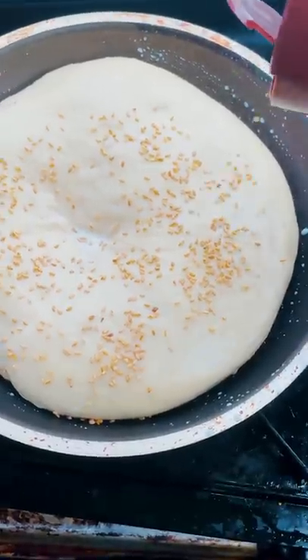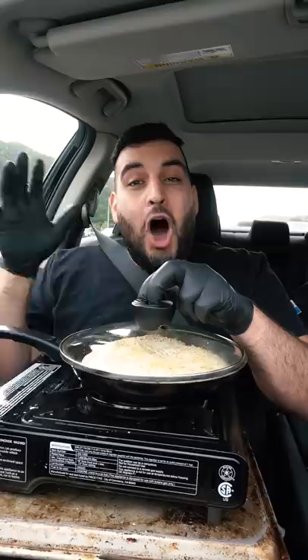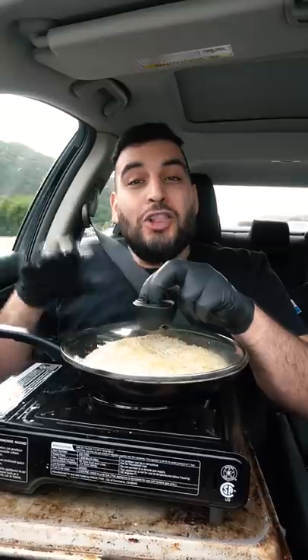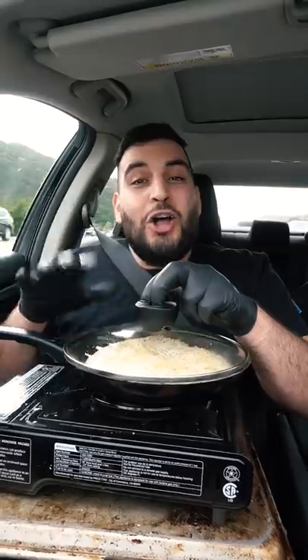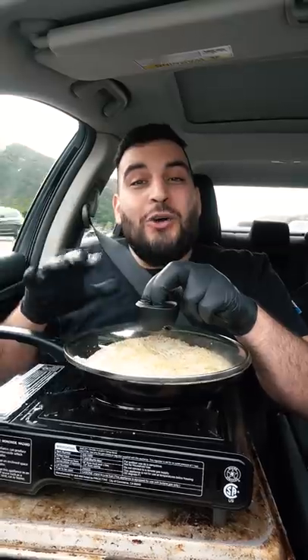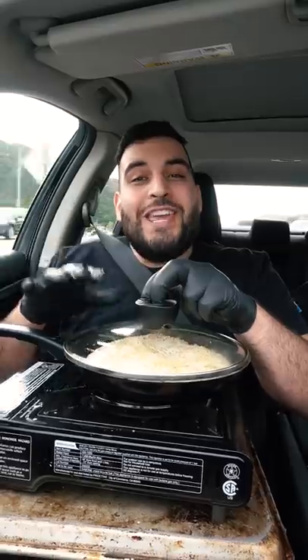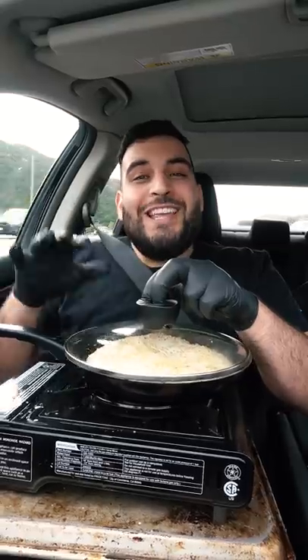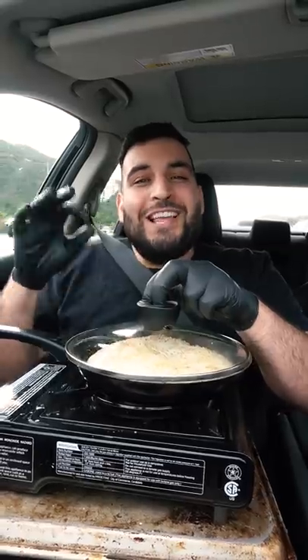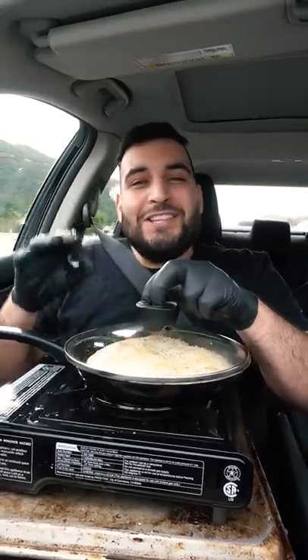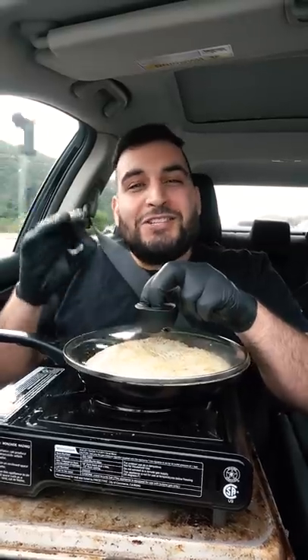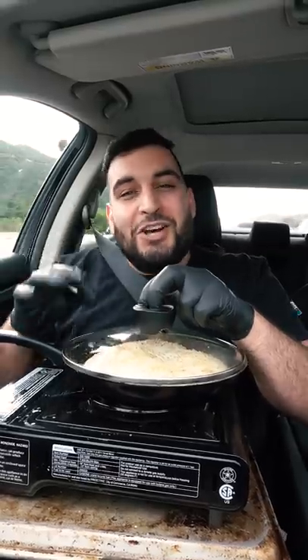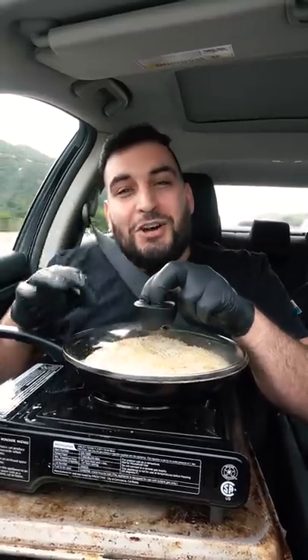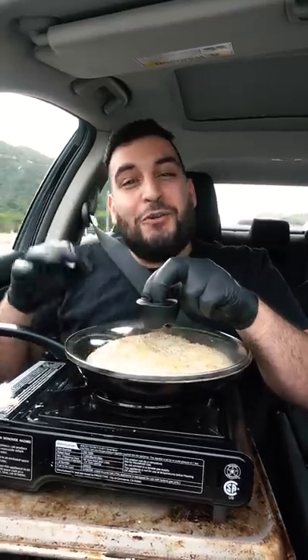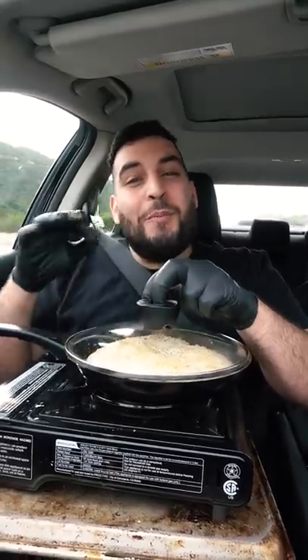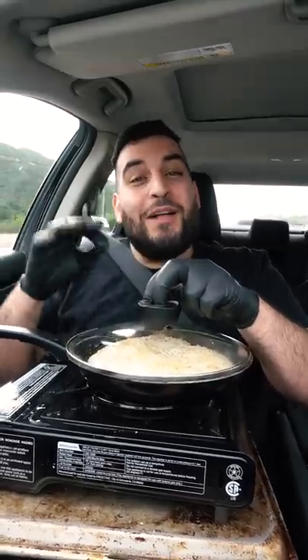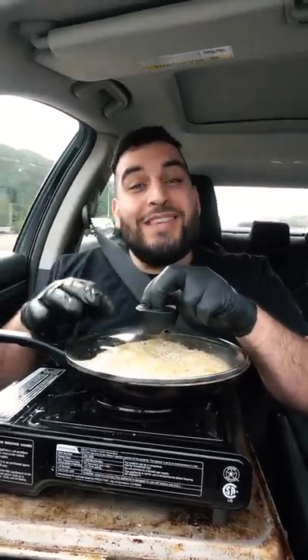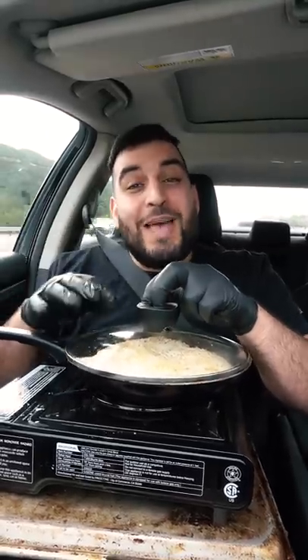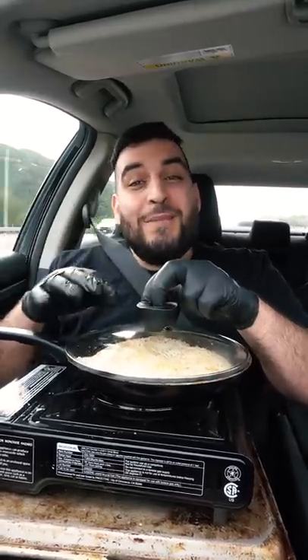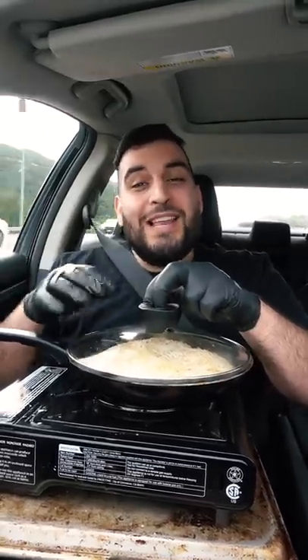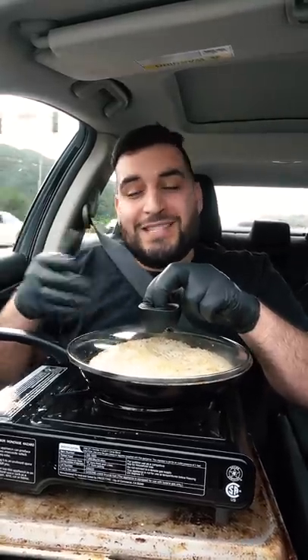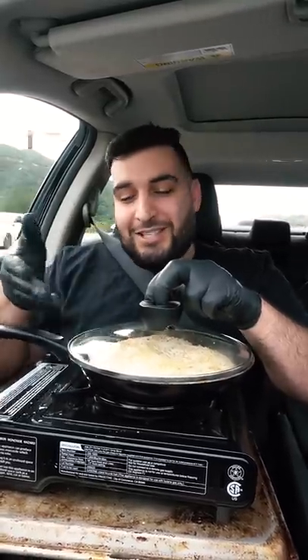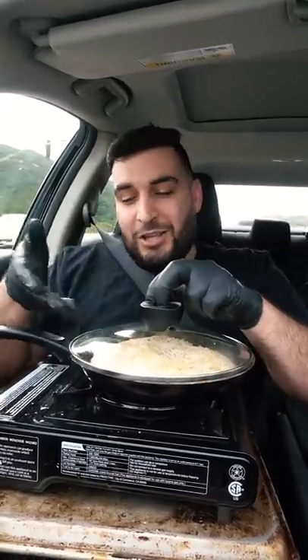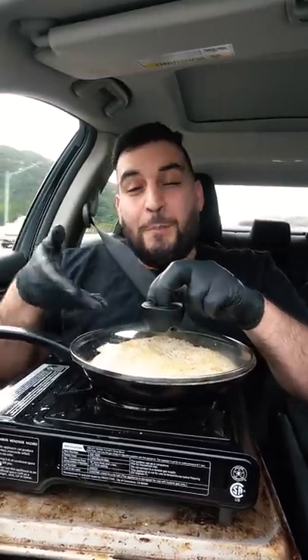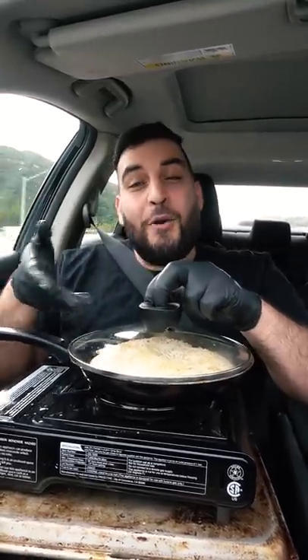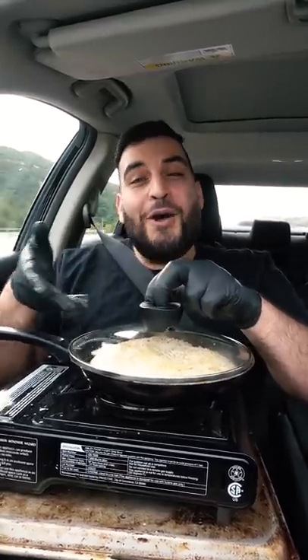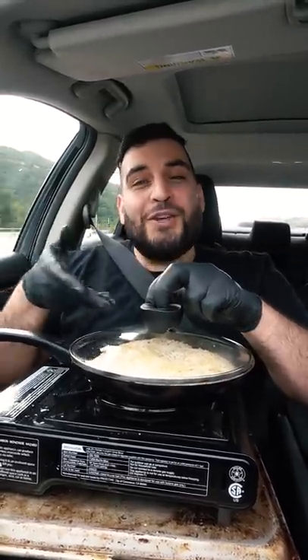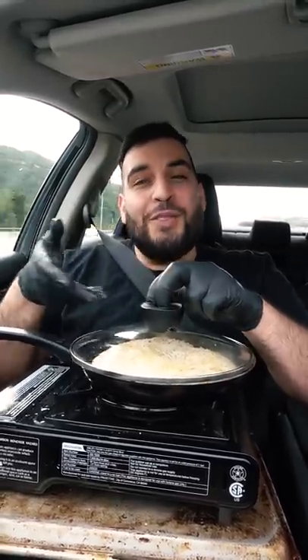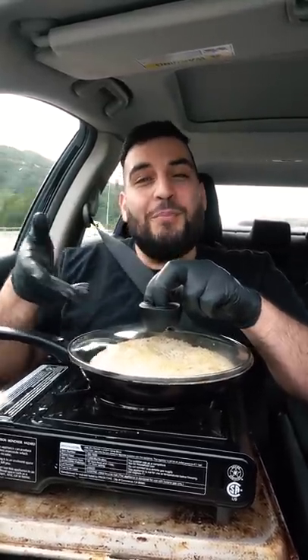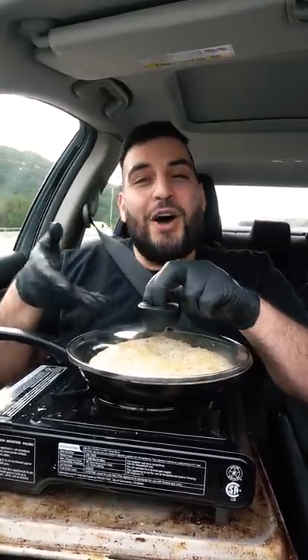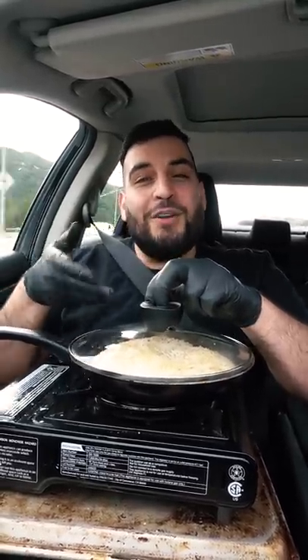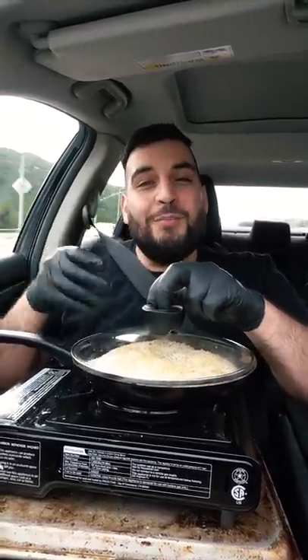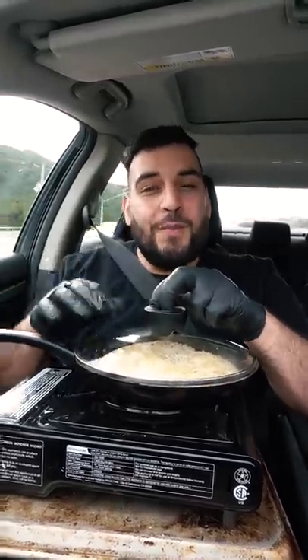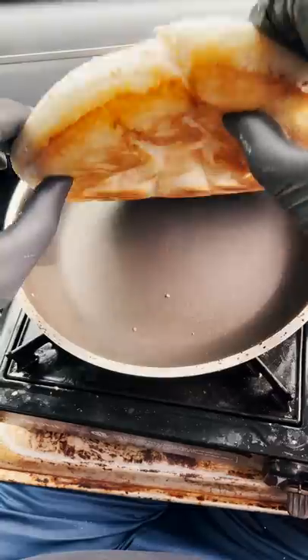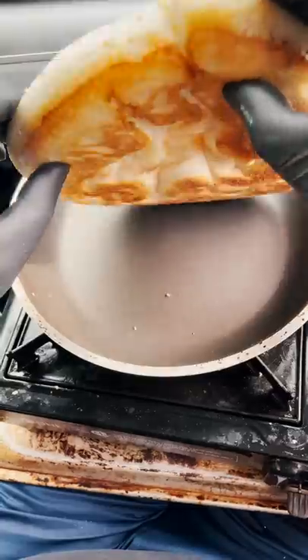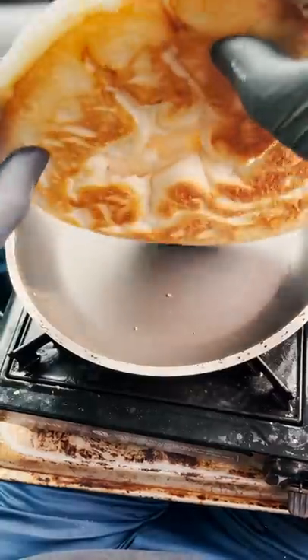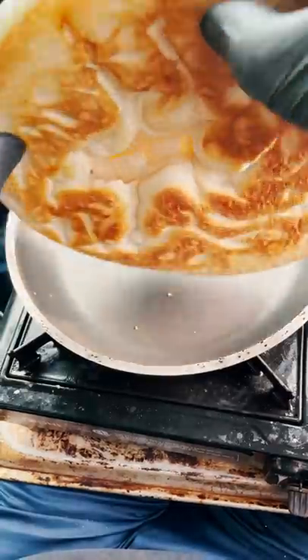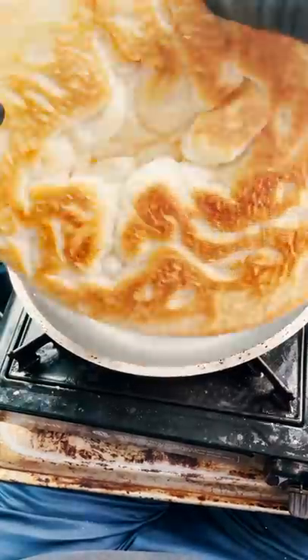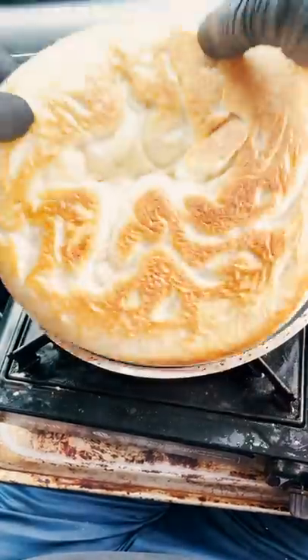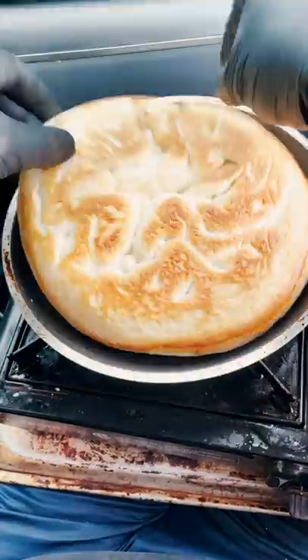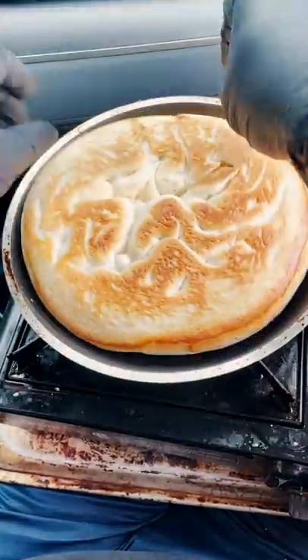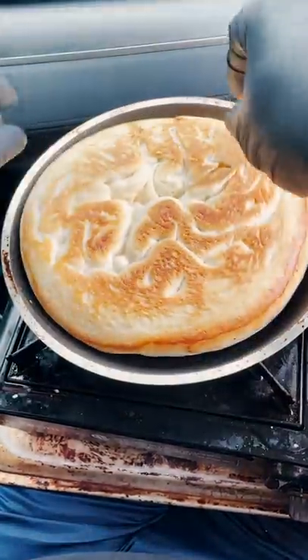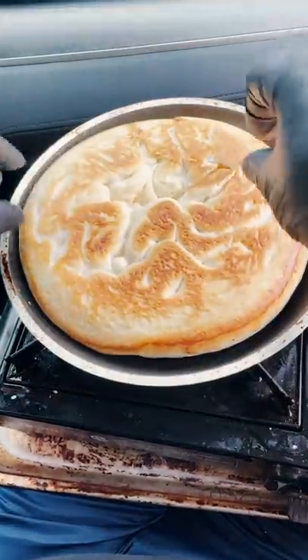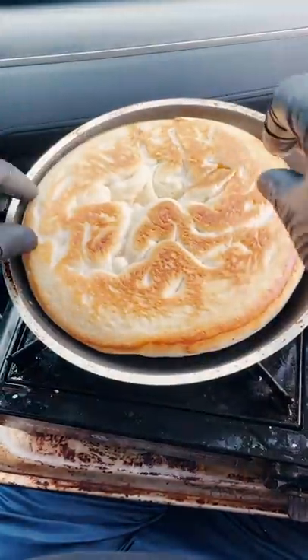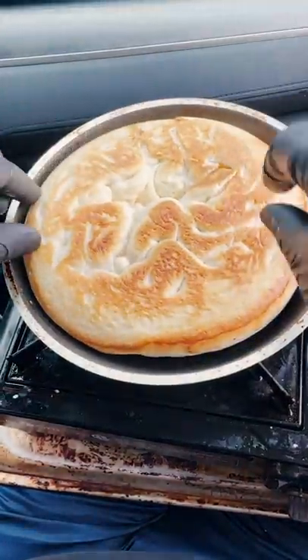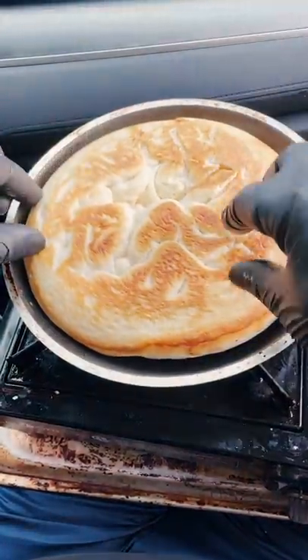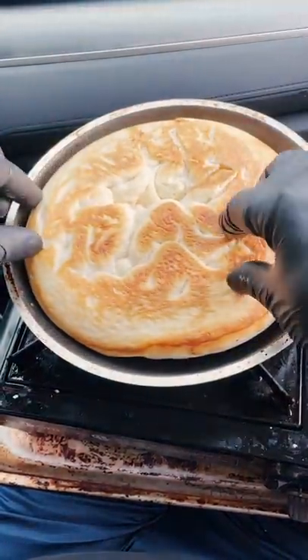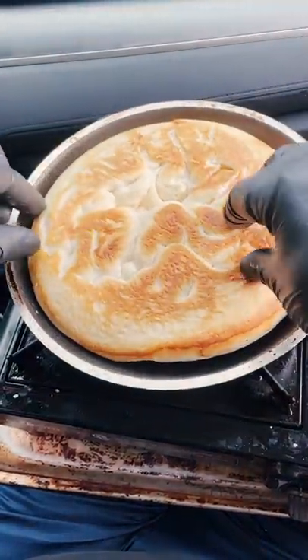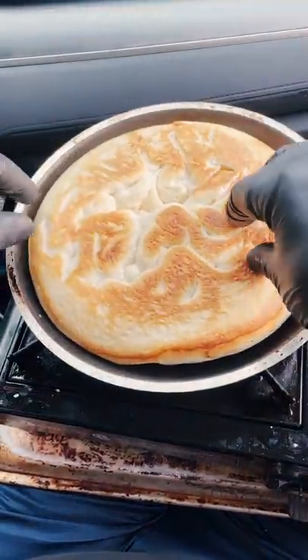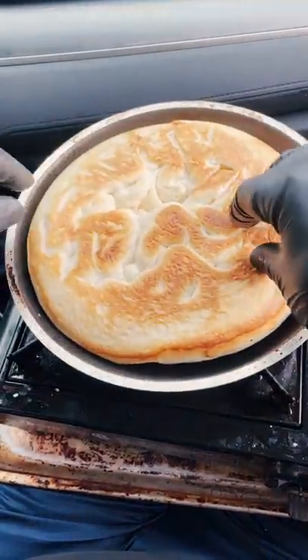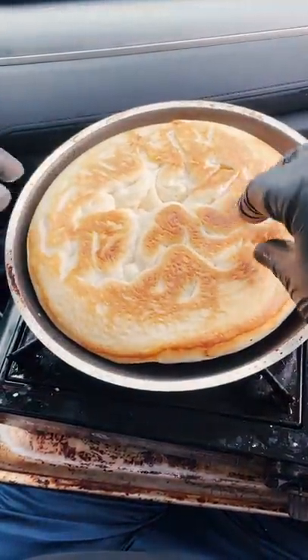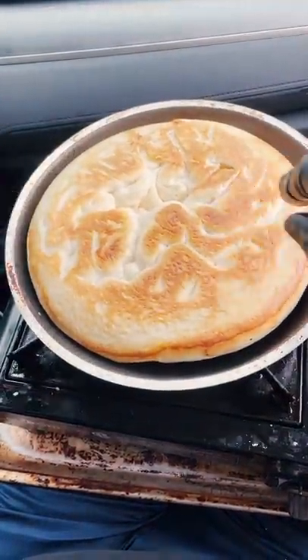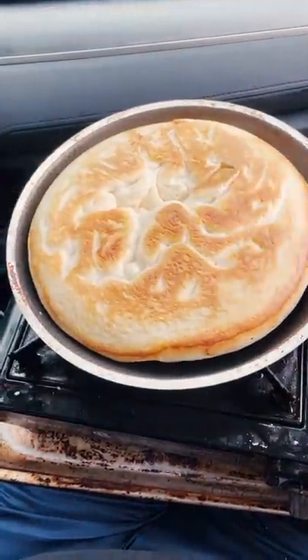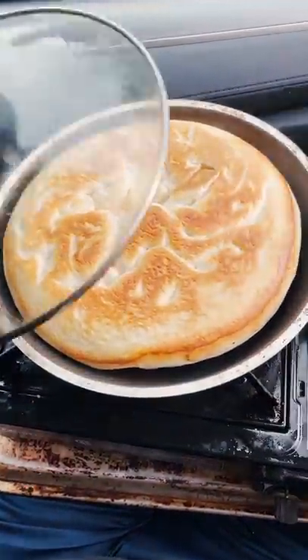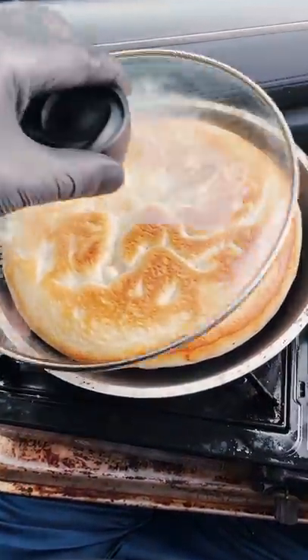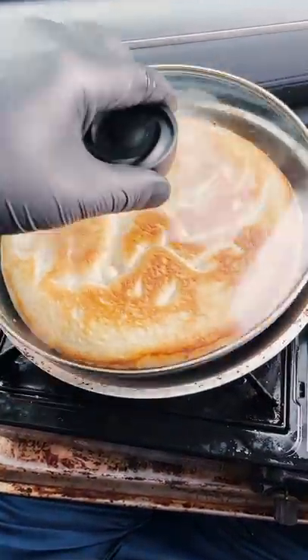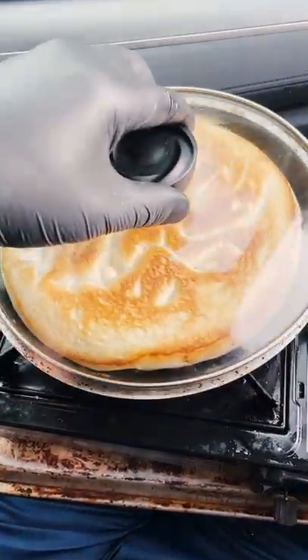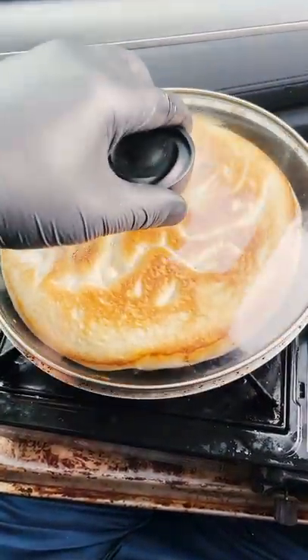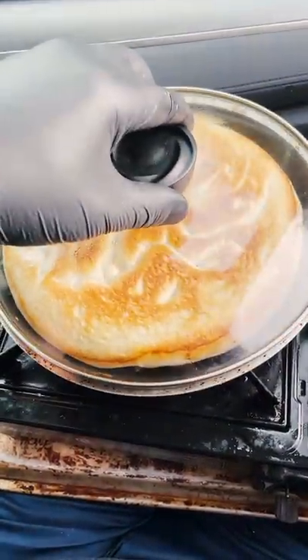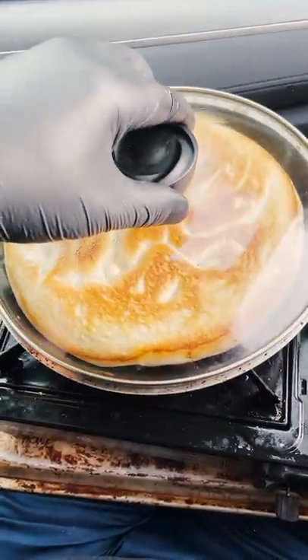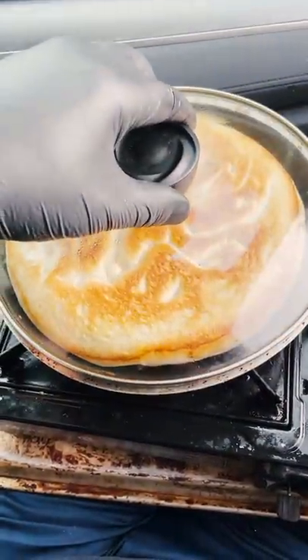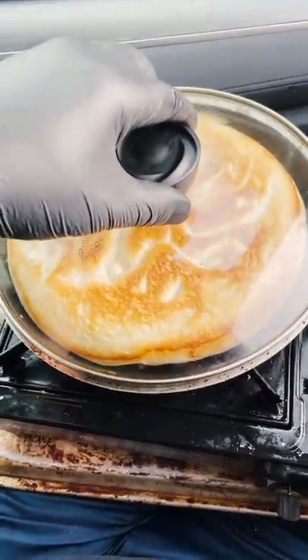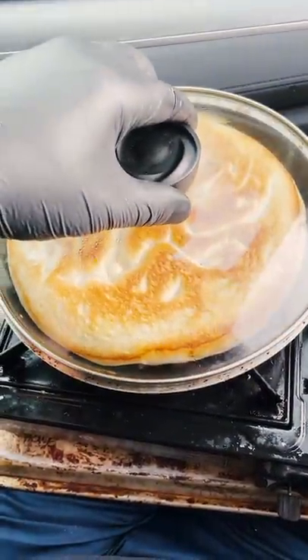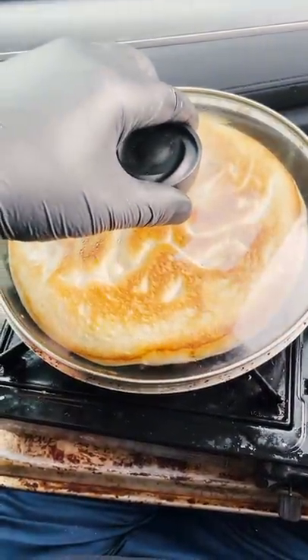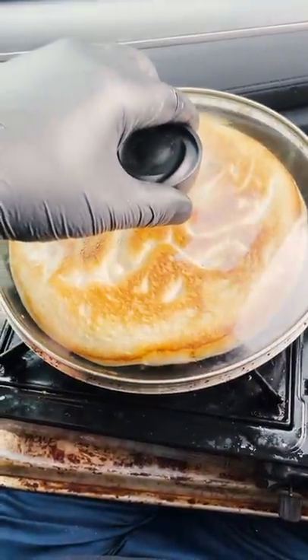On low heat, let this cook for about 10 minutes until it browns on the bottom. Then we want to flip, cover, and let it sit for another 5 to 10 minutes.